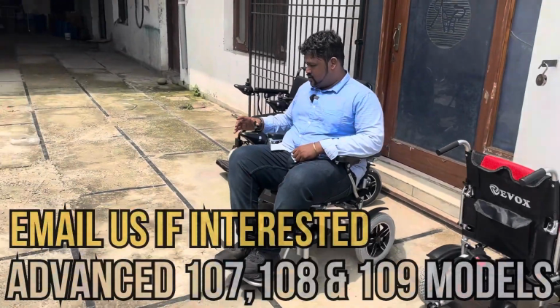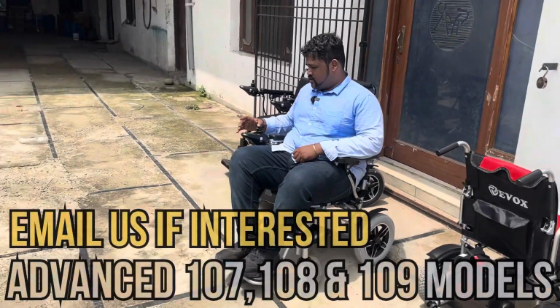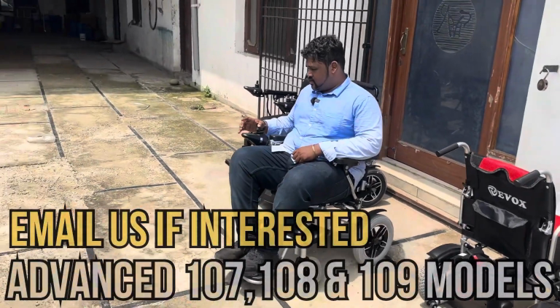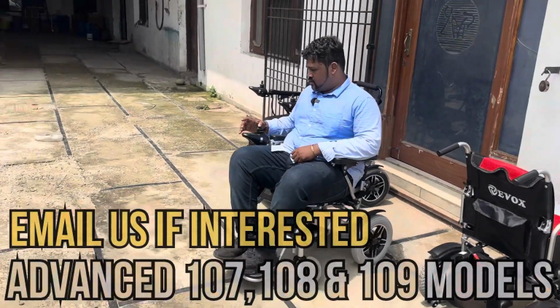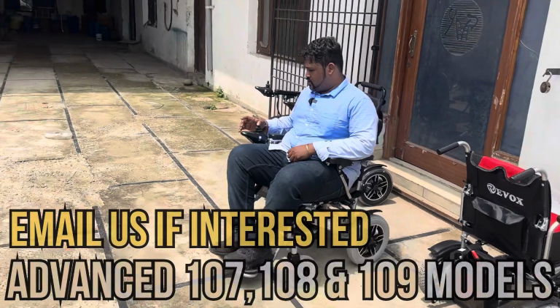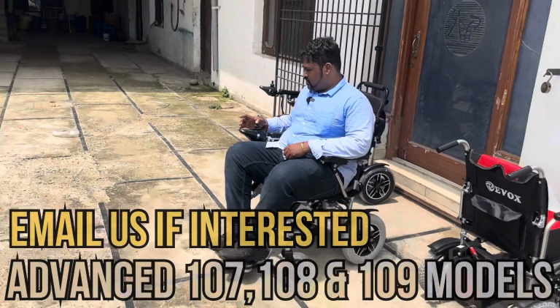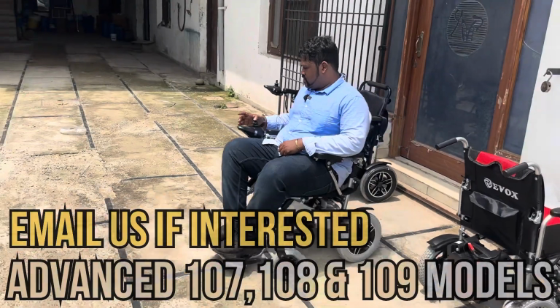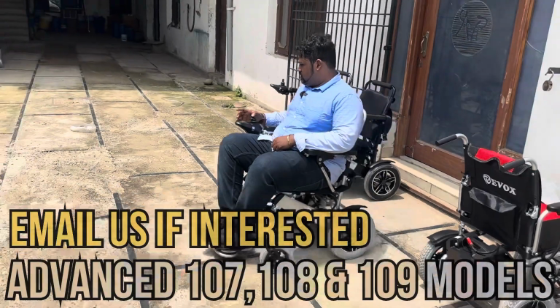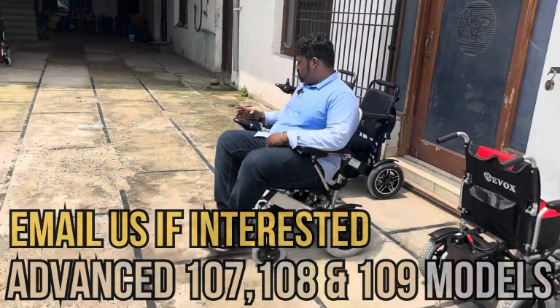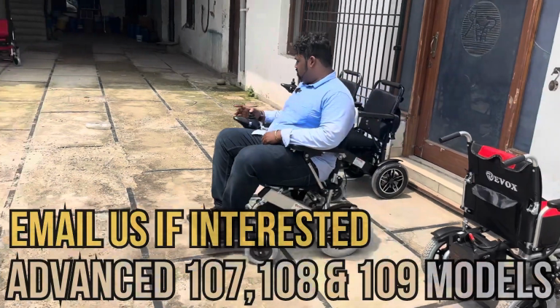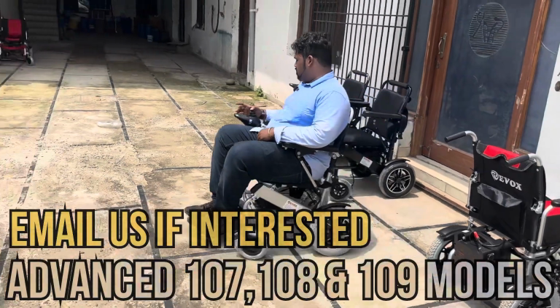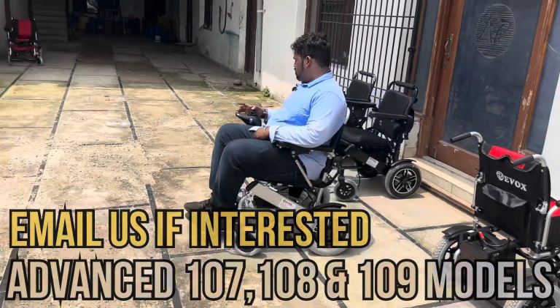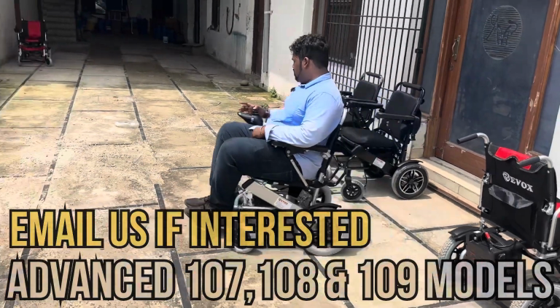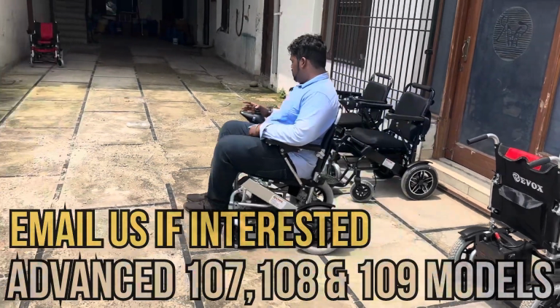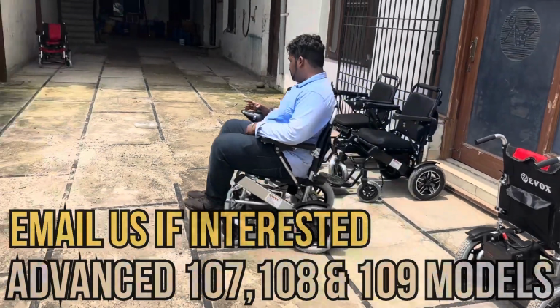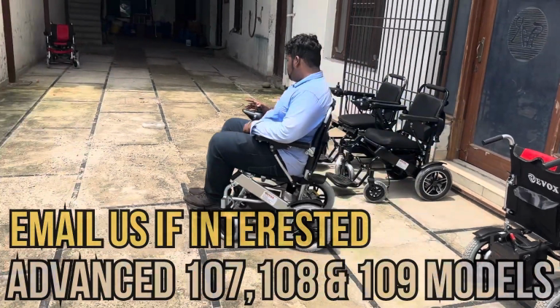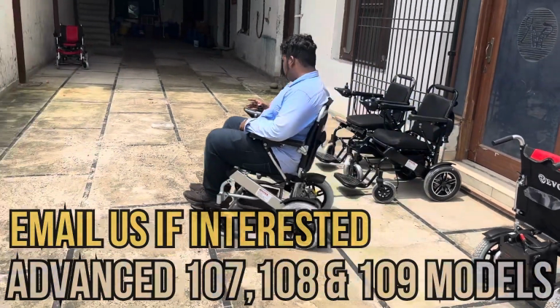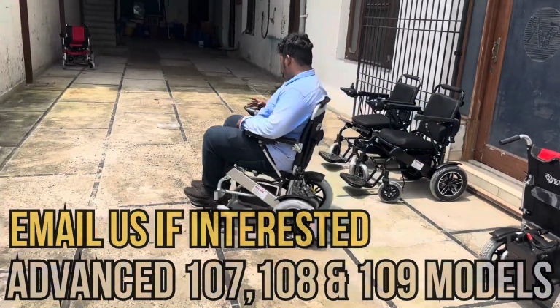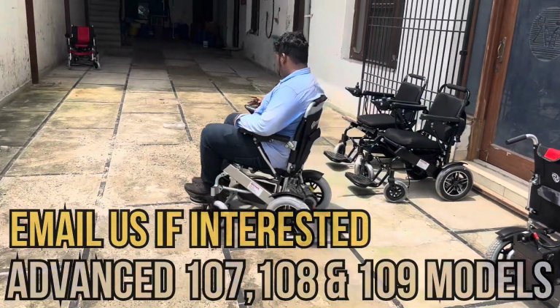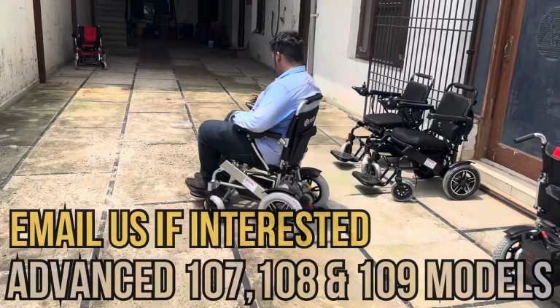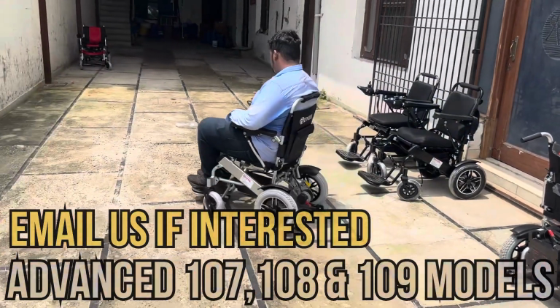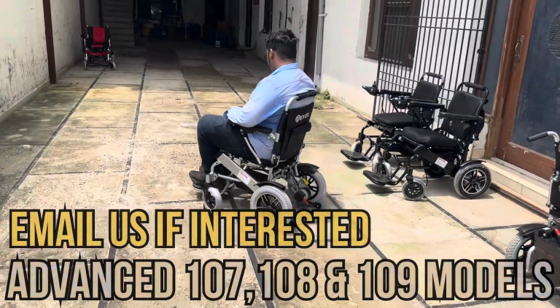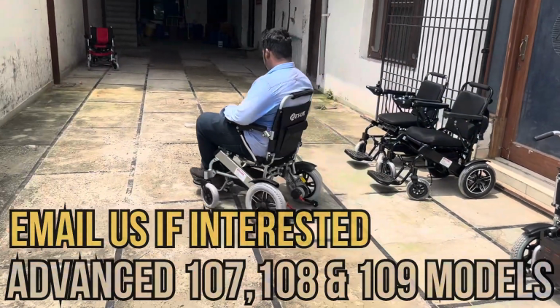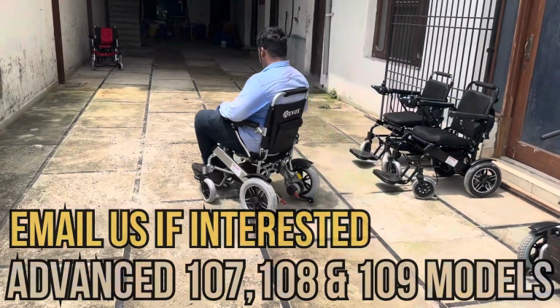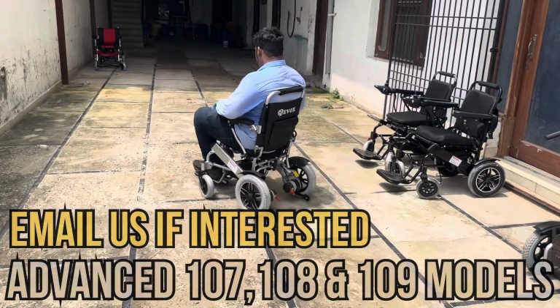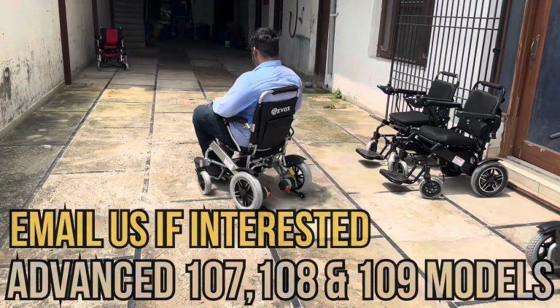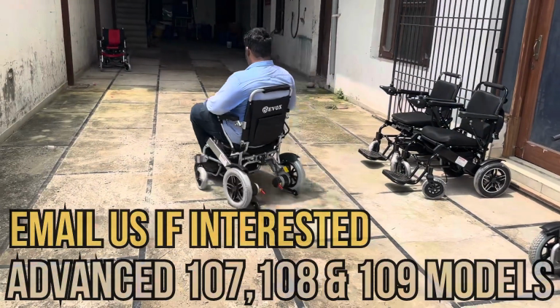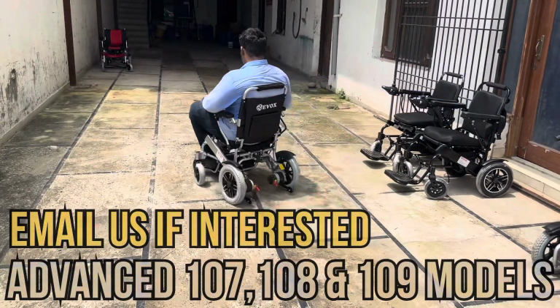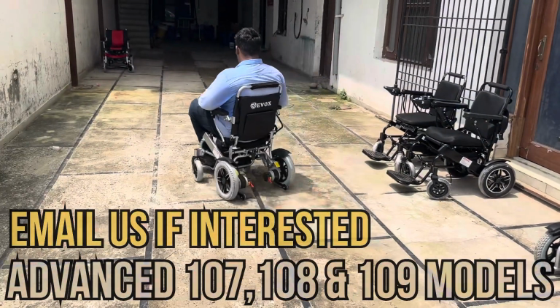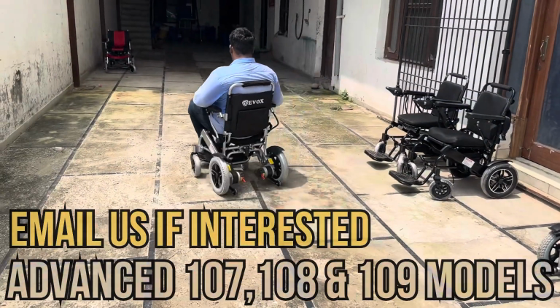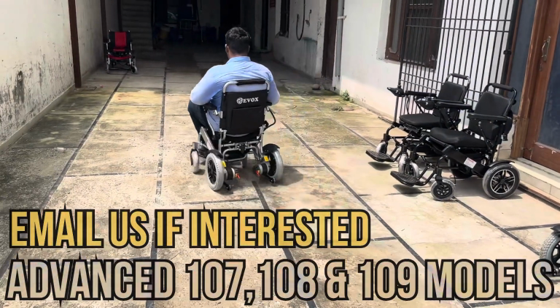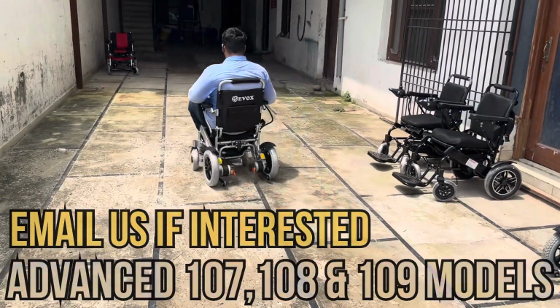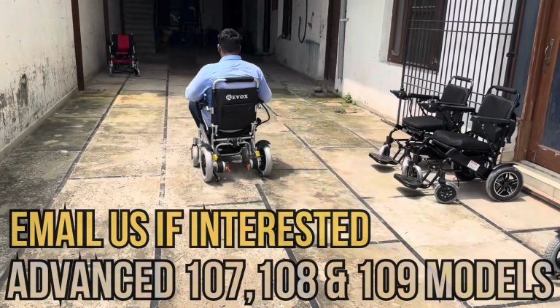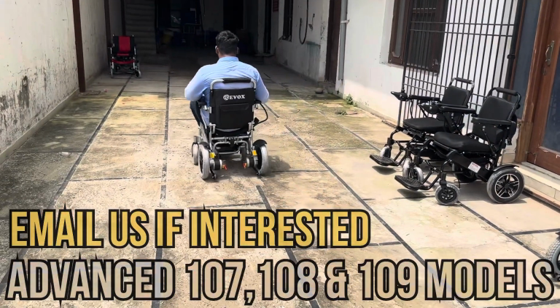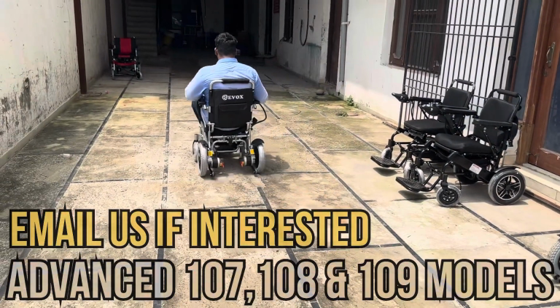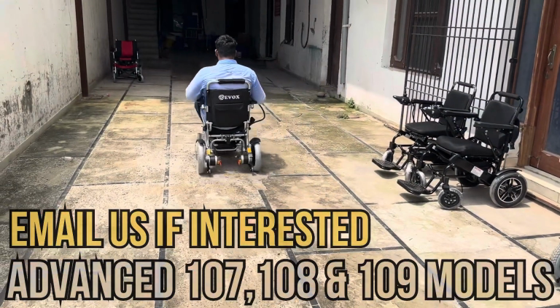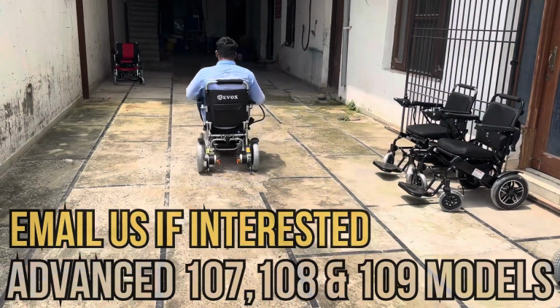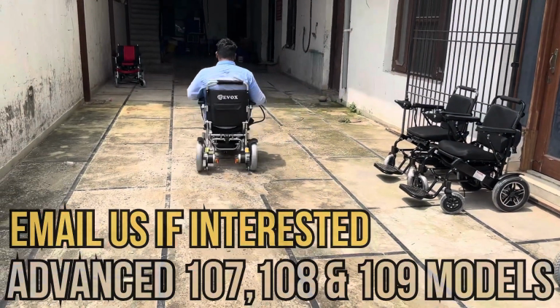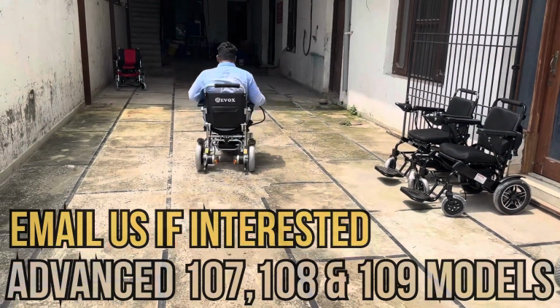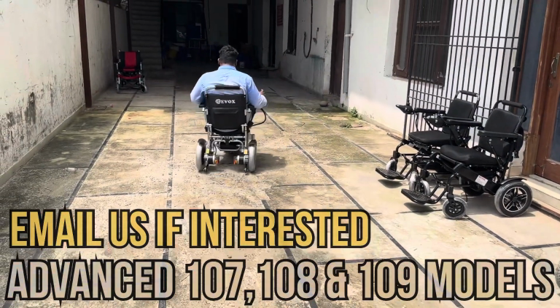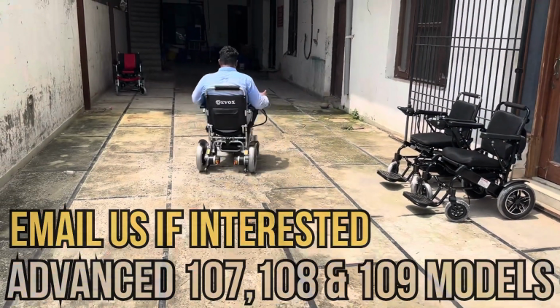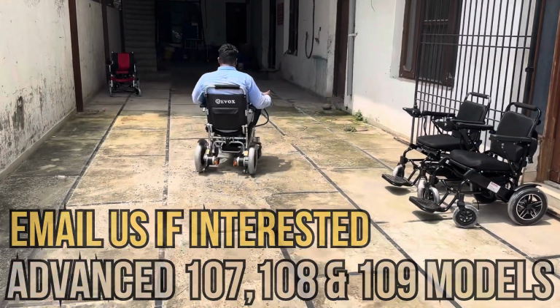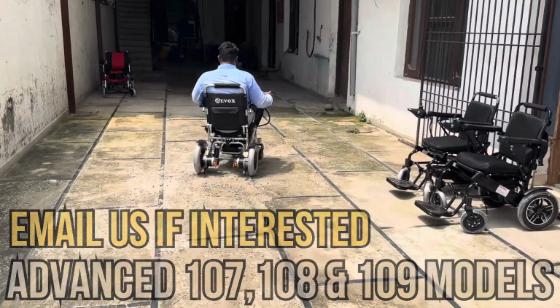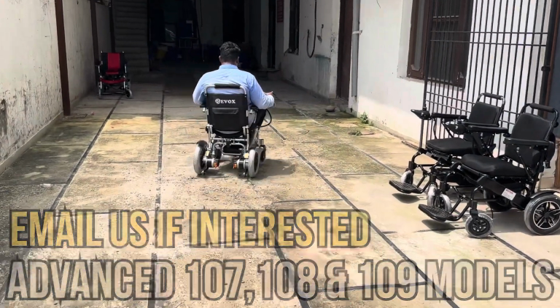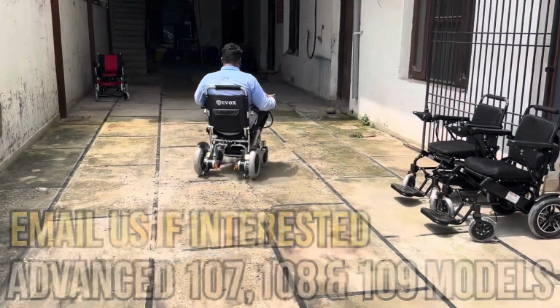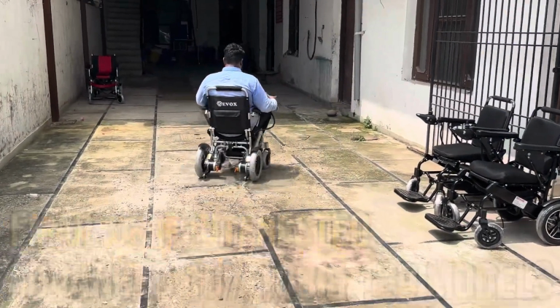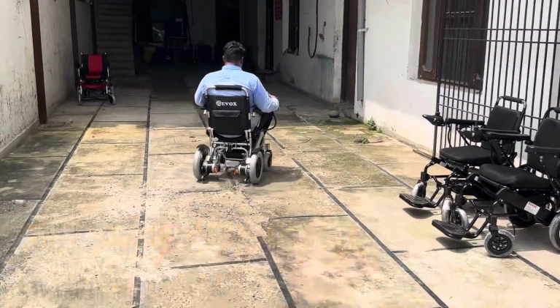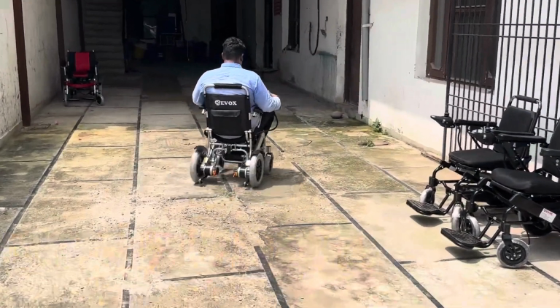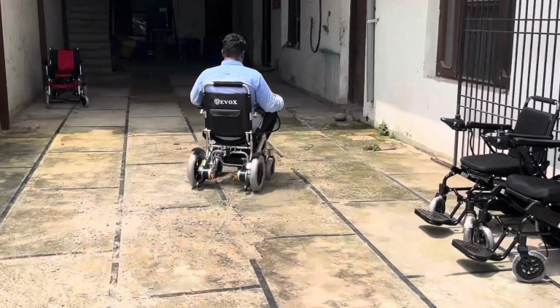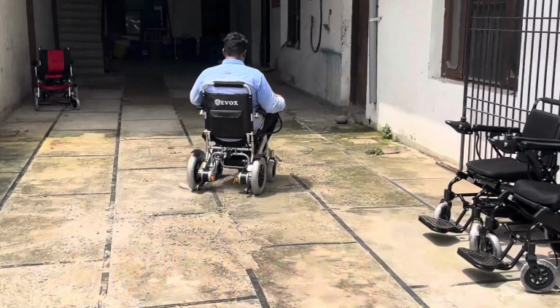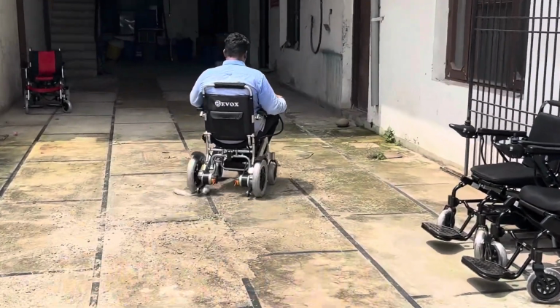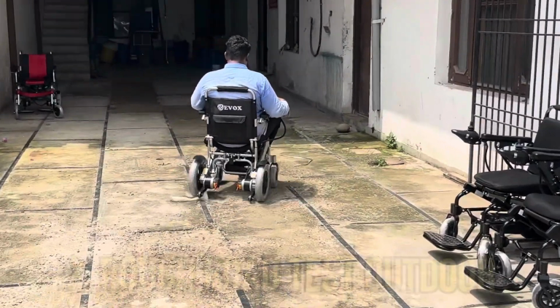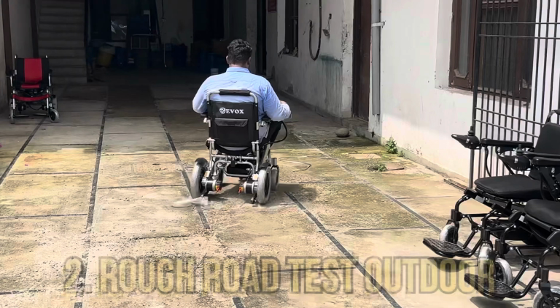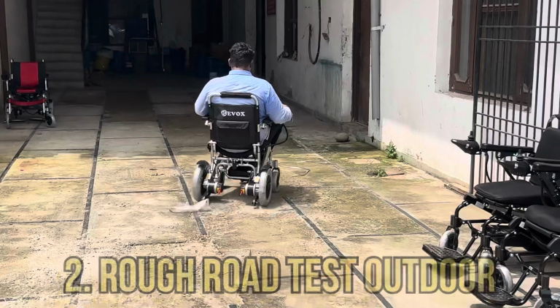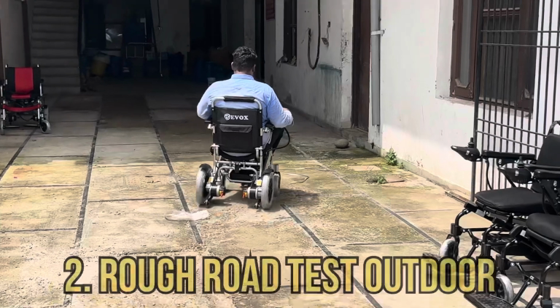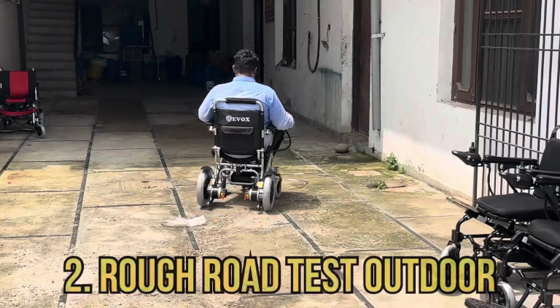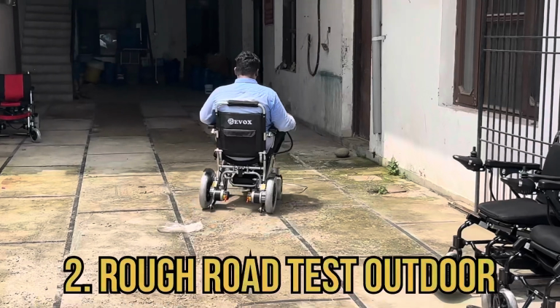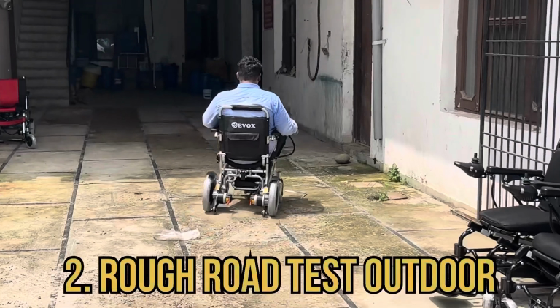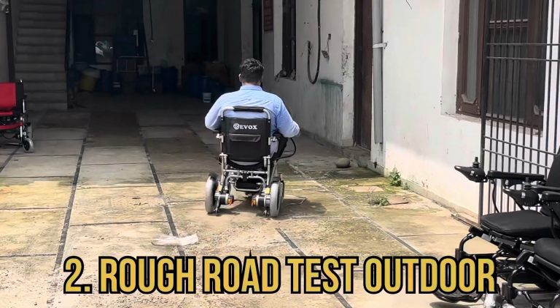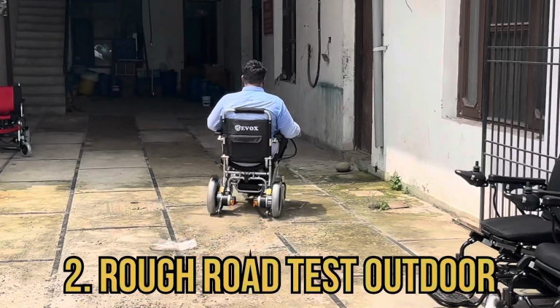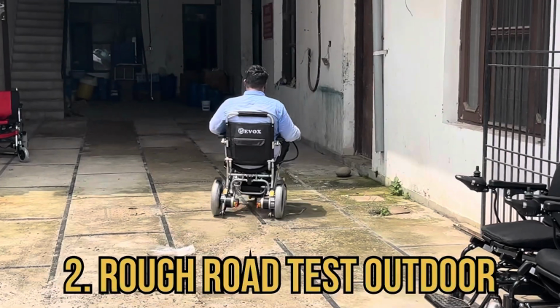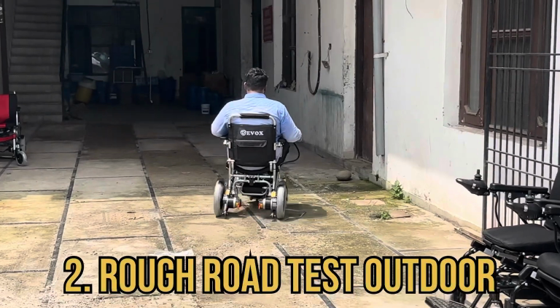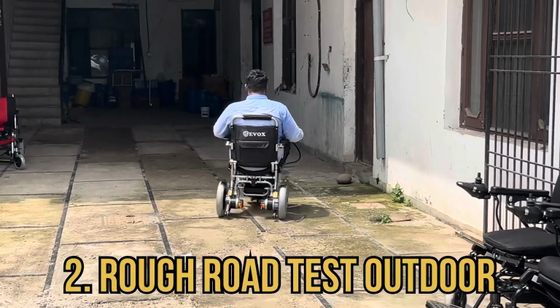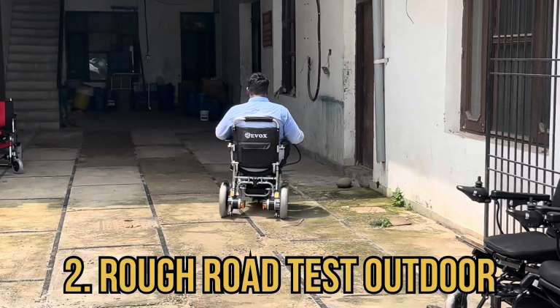We will be showing the 107 model as a common reference for 108 and 109, because structure-wise everything remains the same.